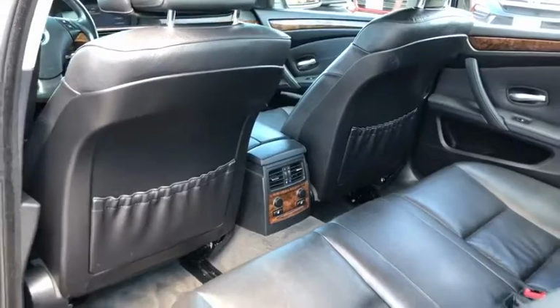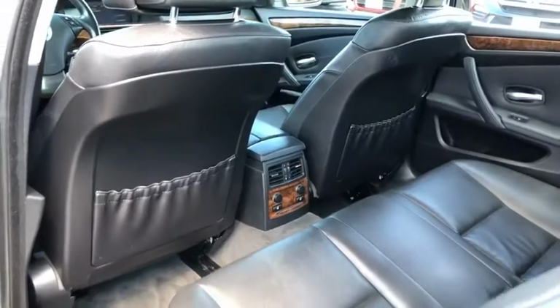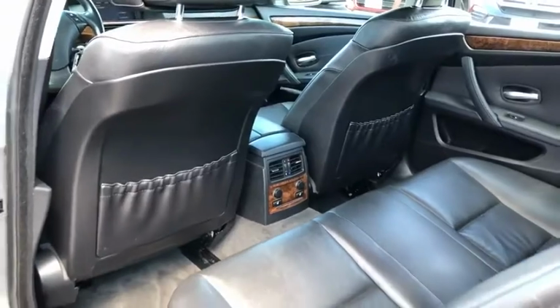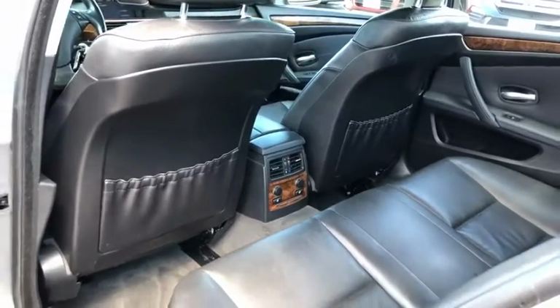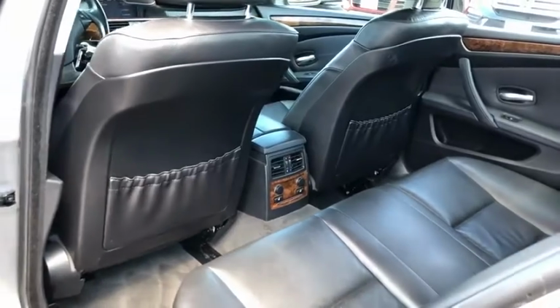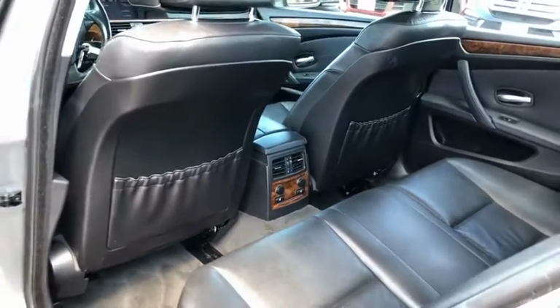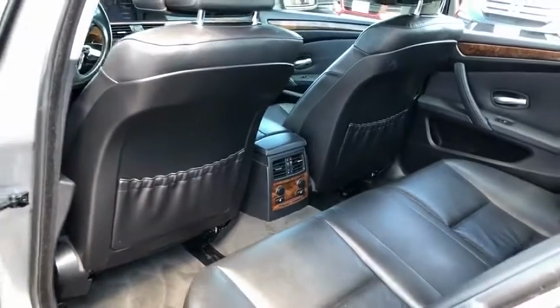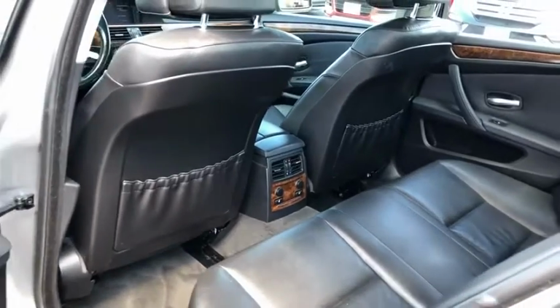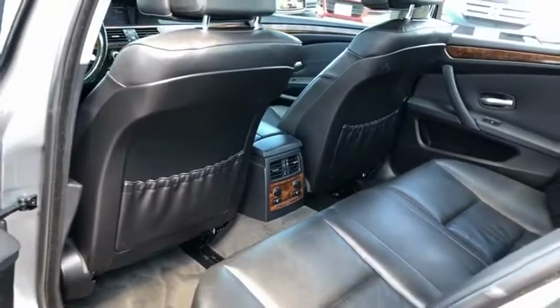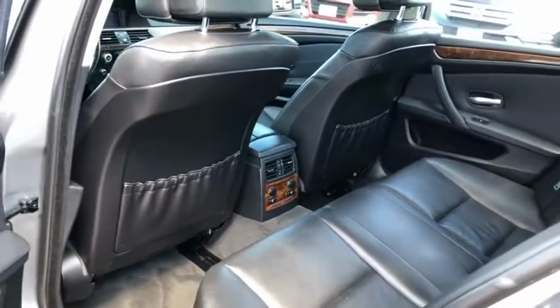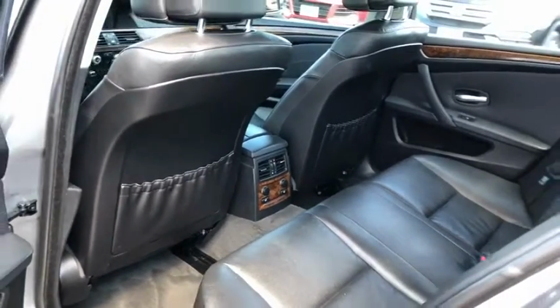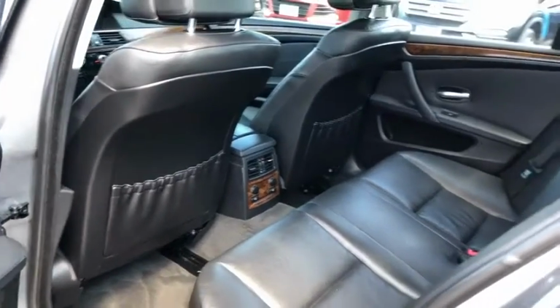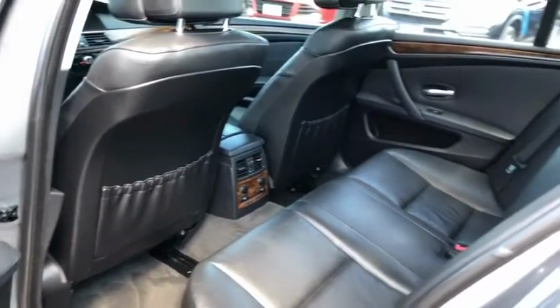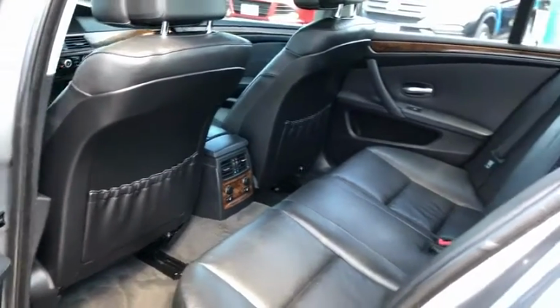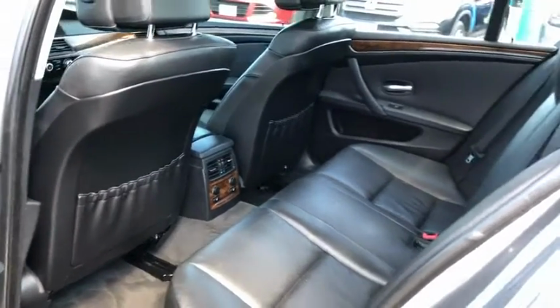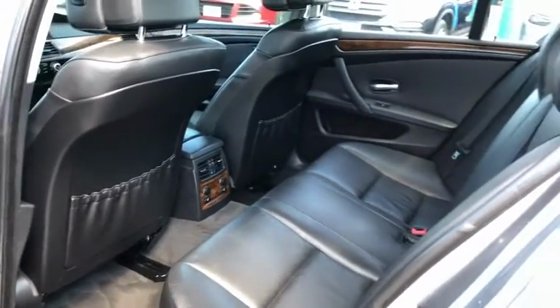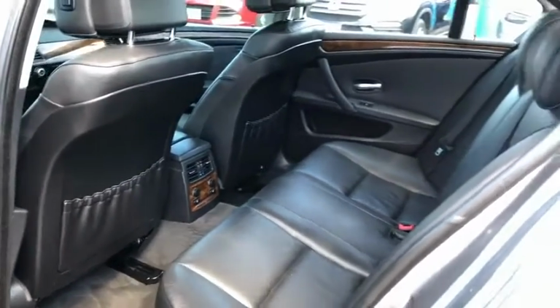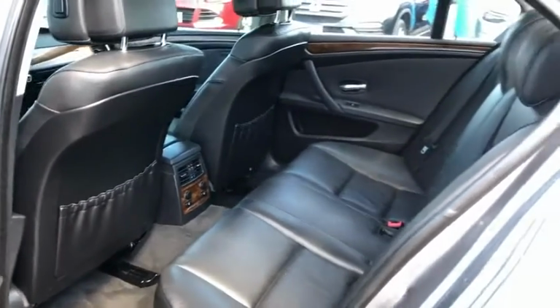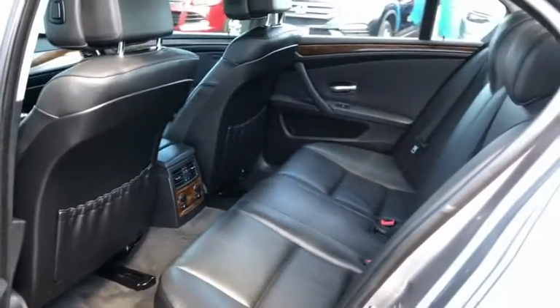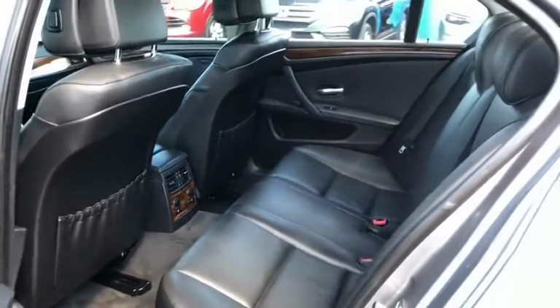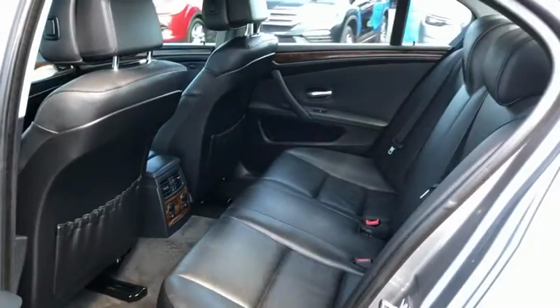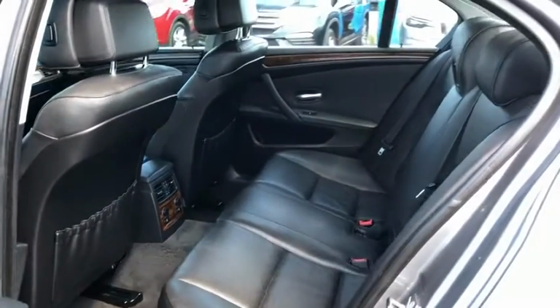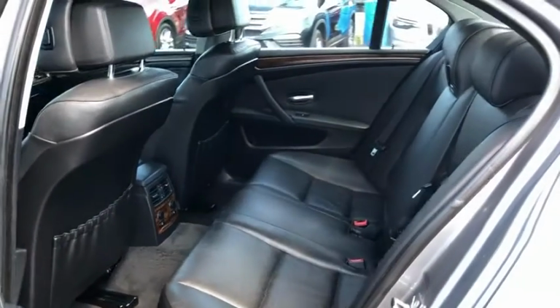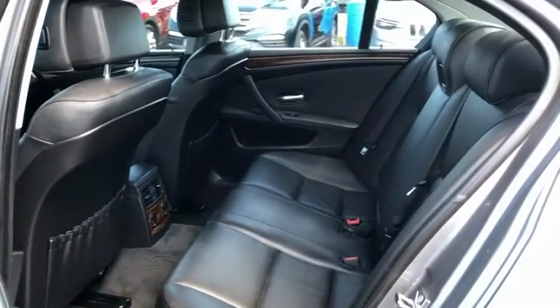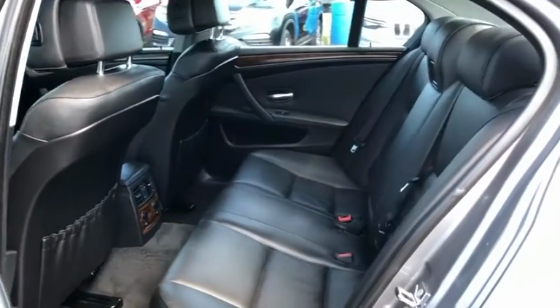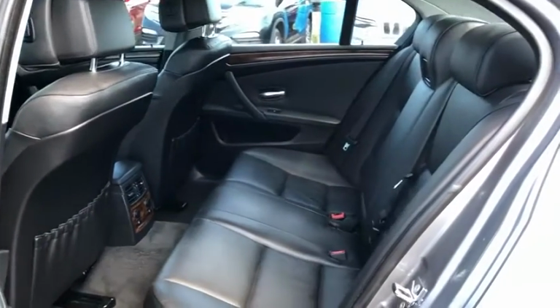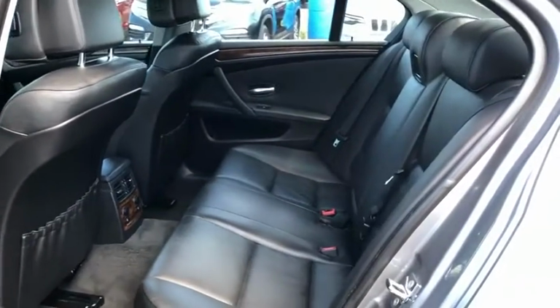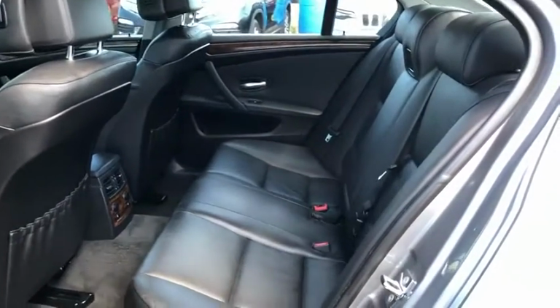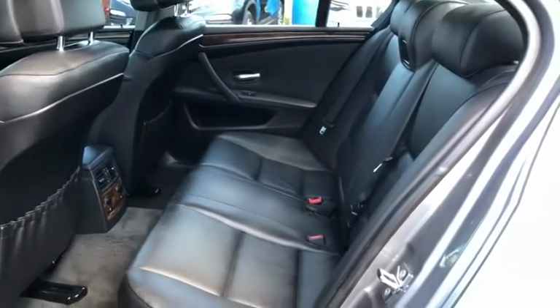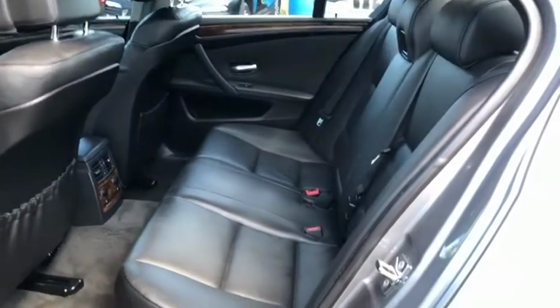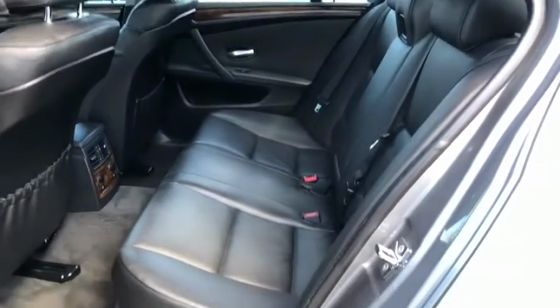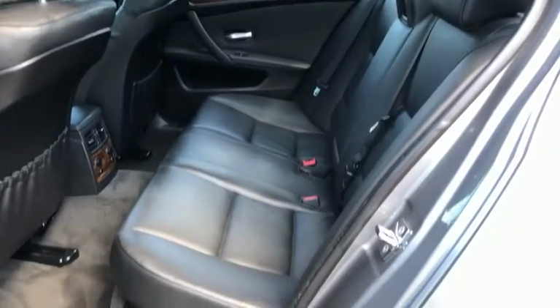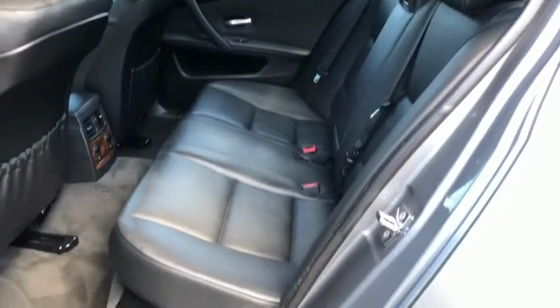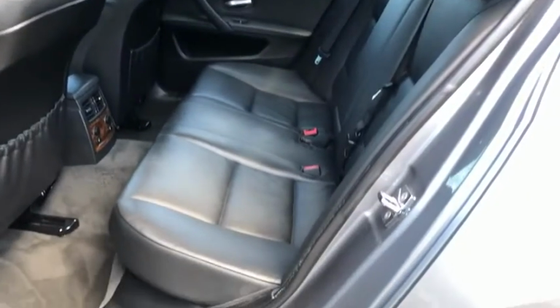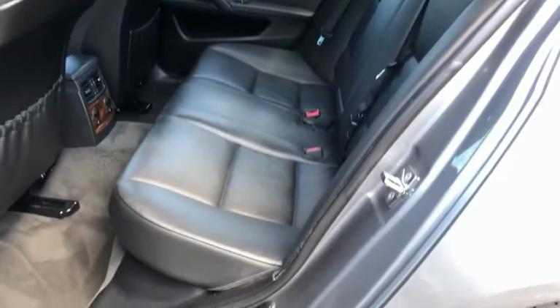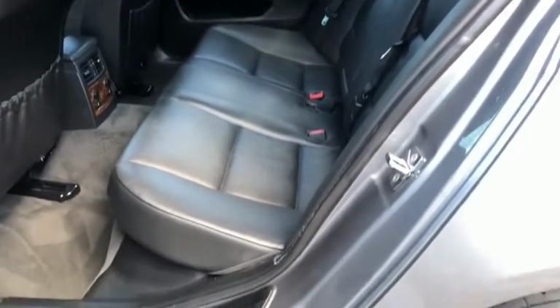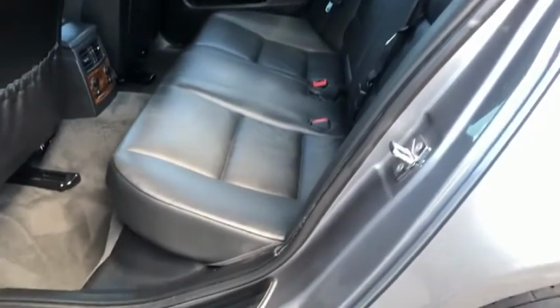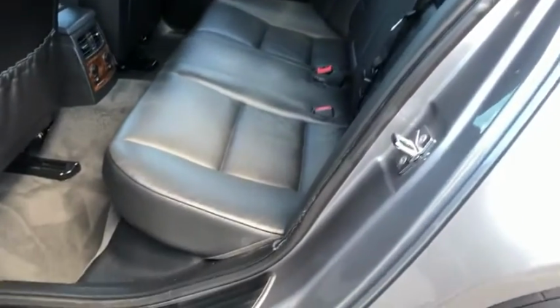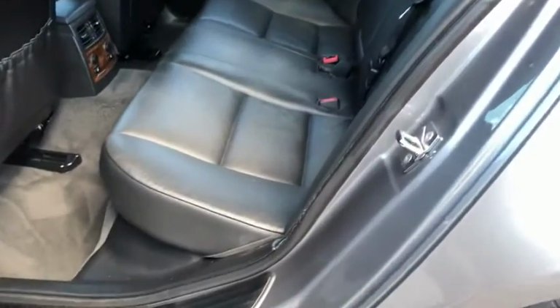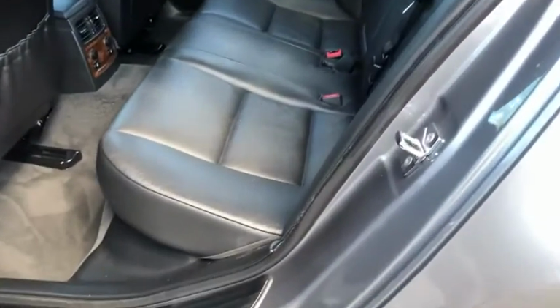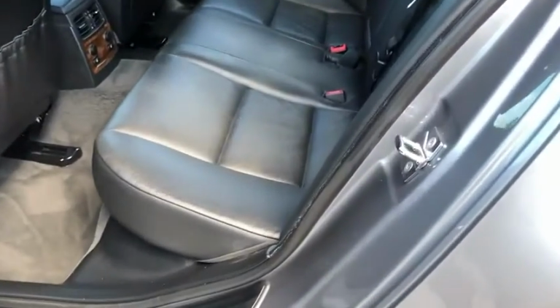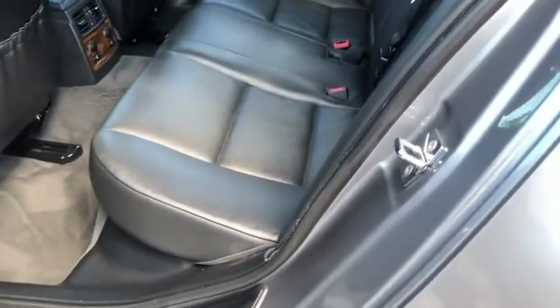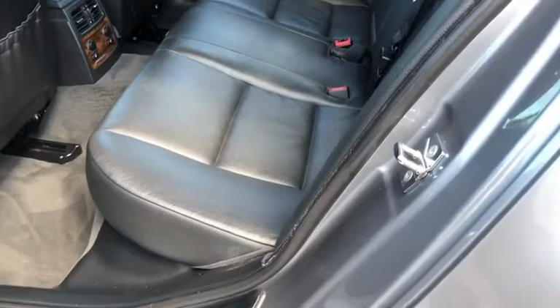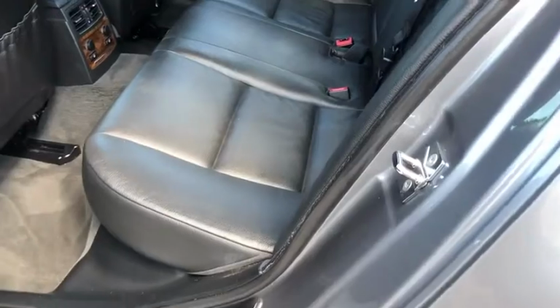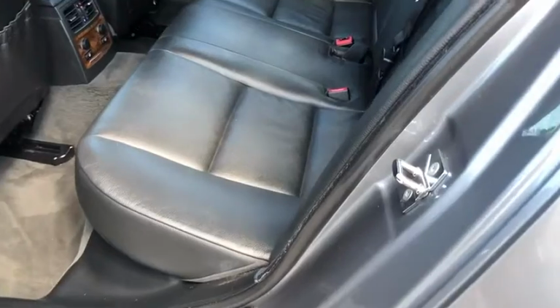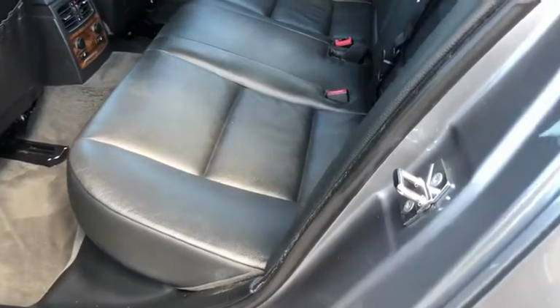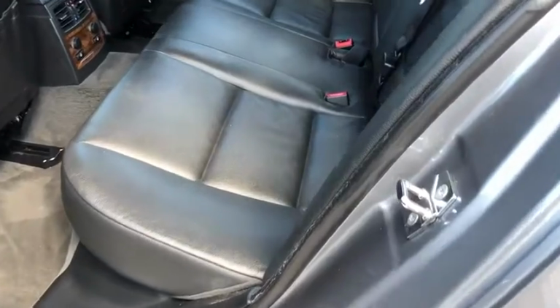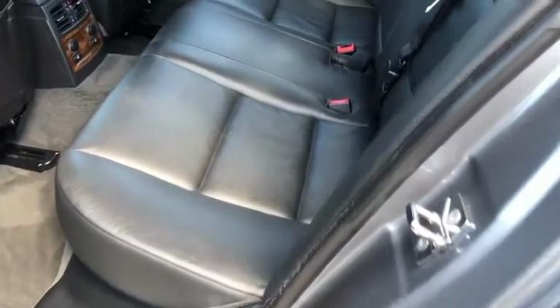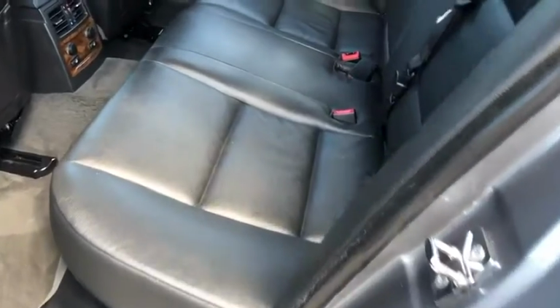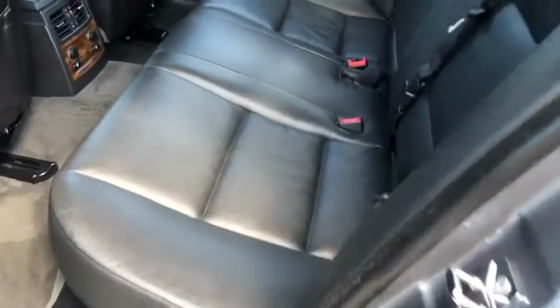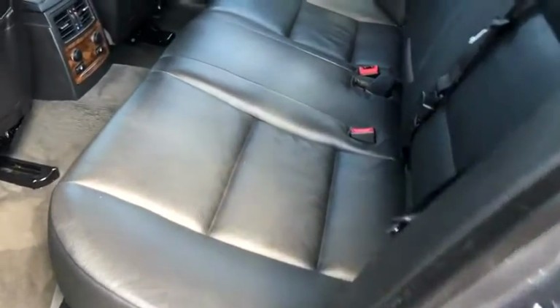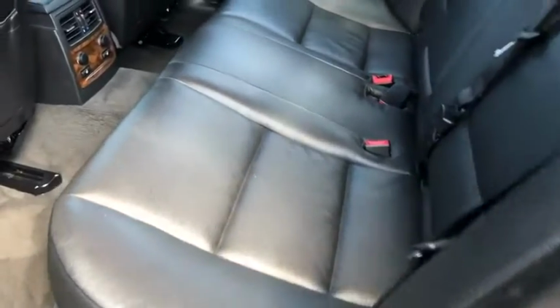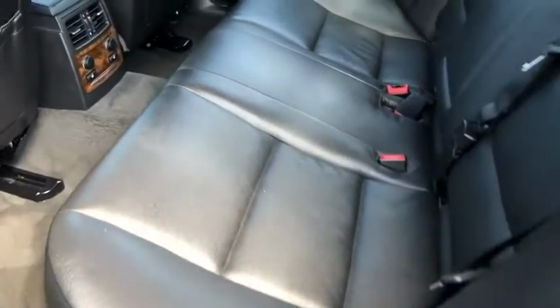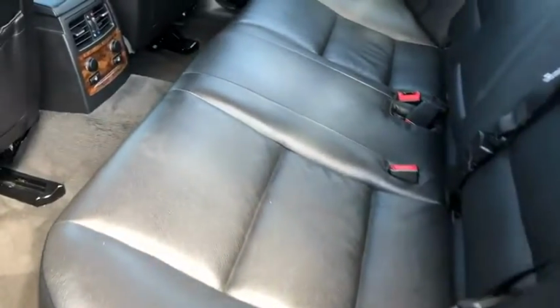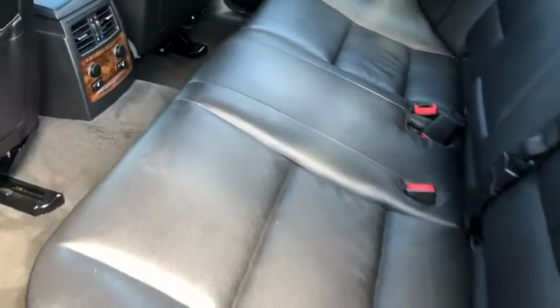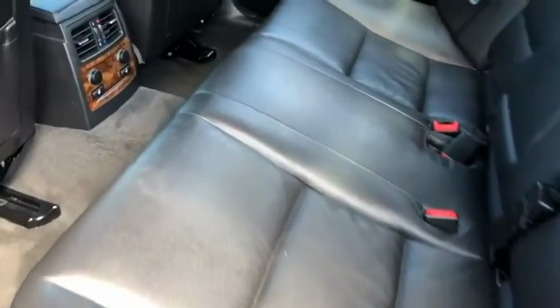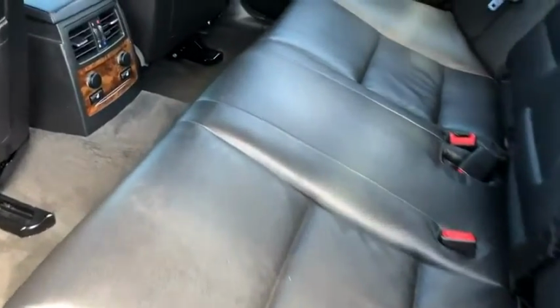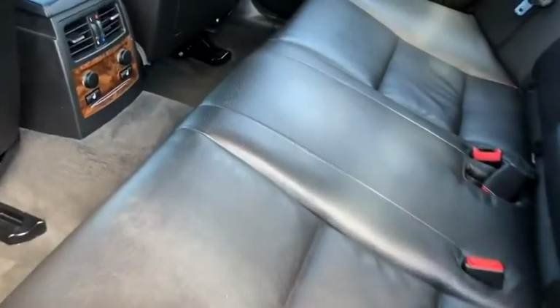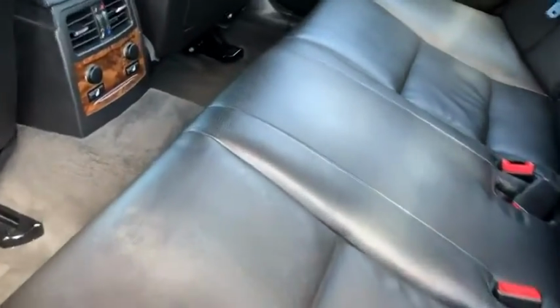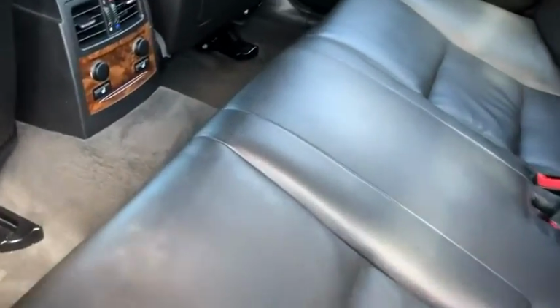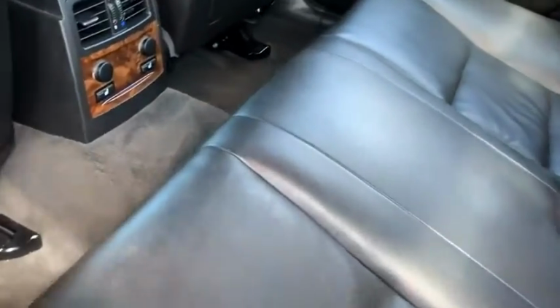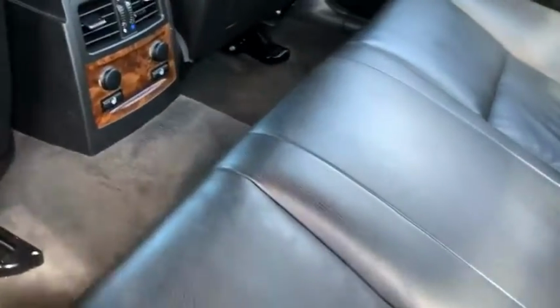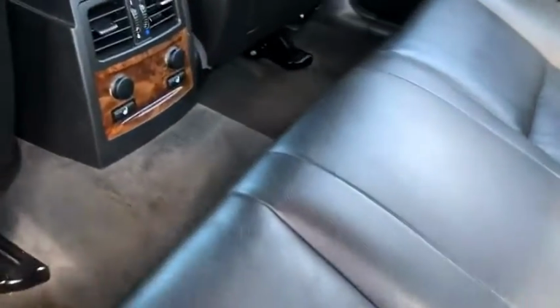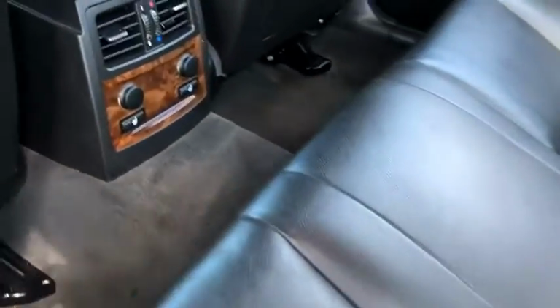Rear window defroster, power windows, CD player, trip computer, panic alarm, power moonroof, tachometer, remote keyless entry, brake assist.